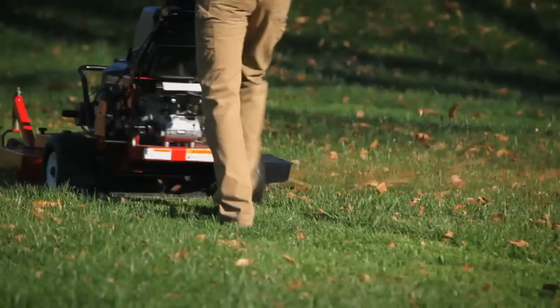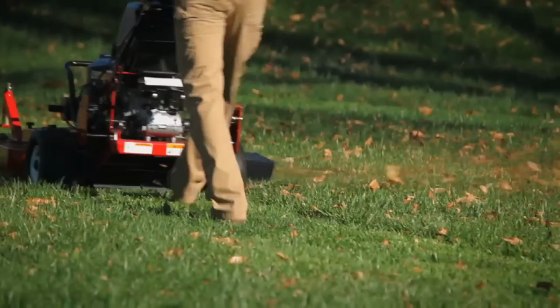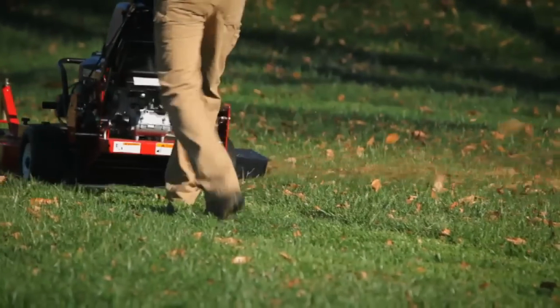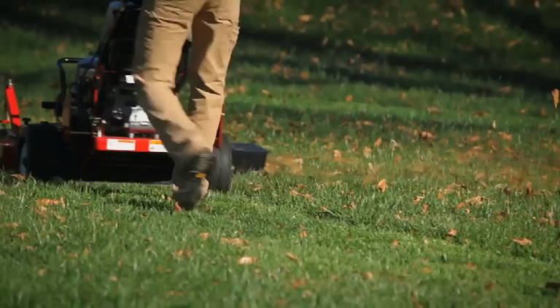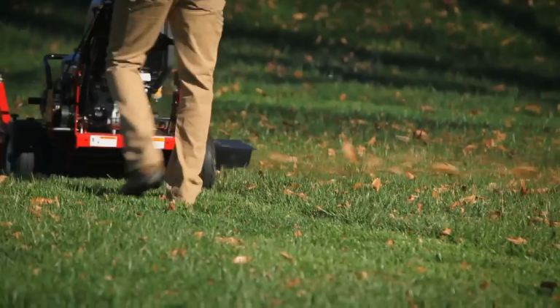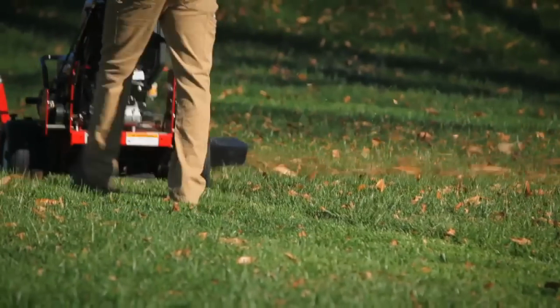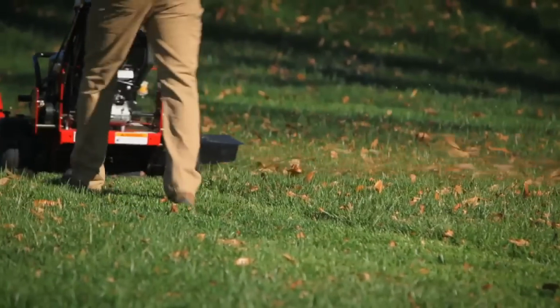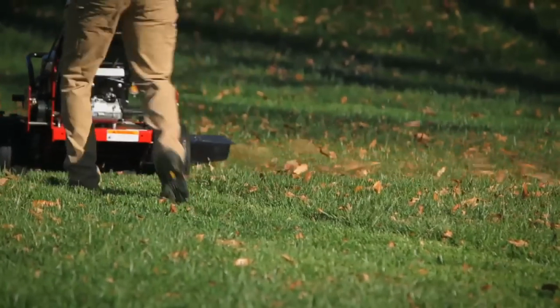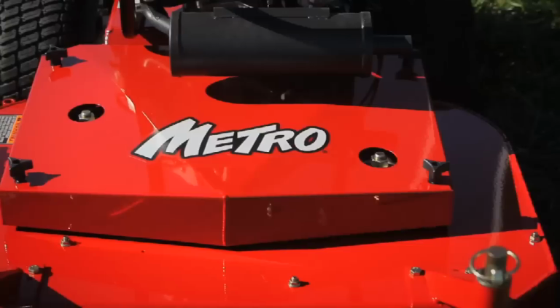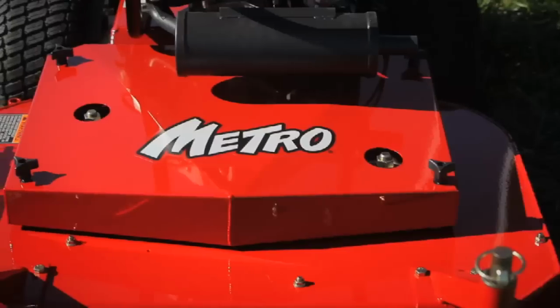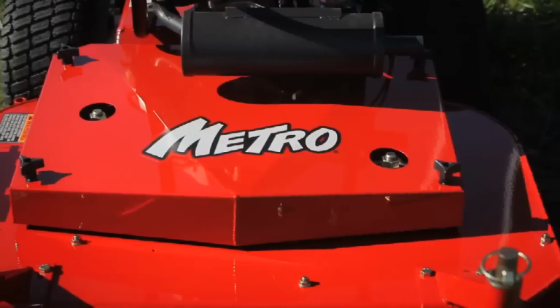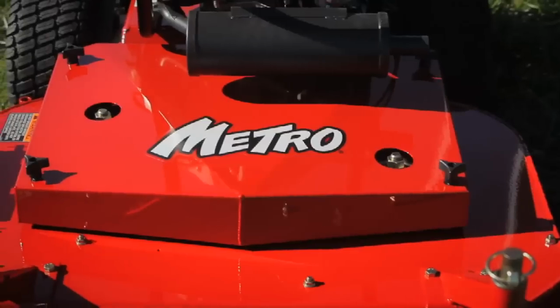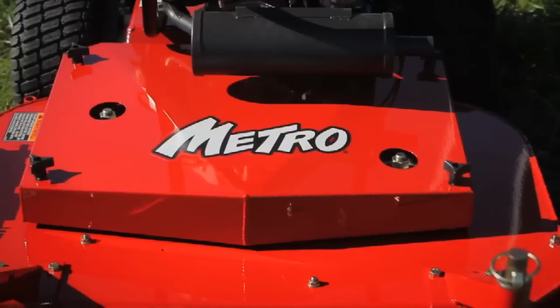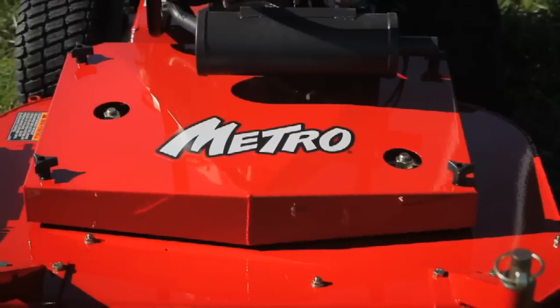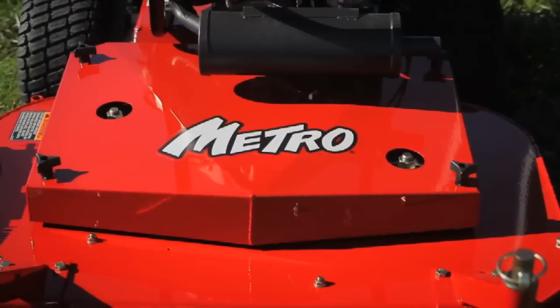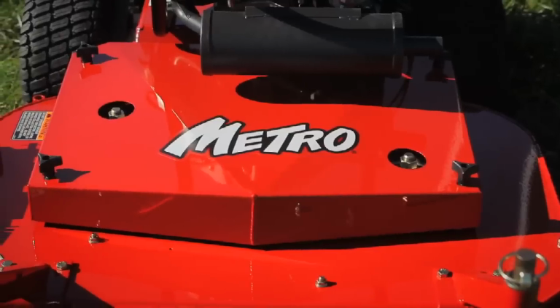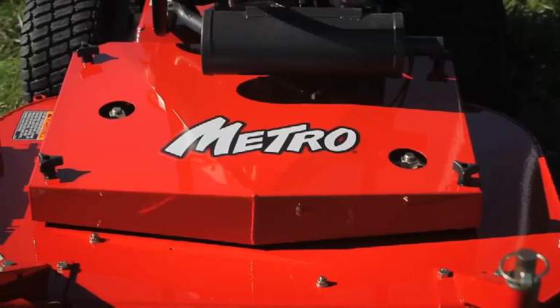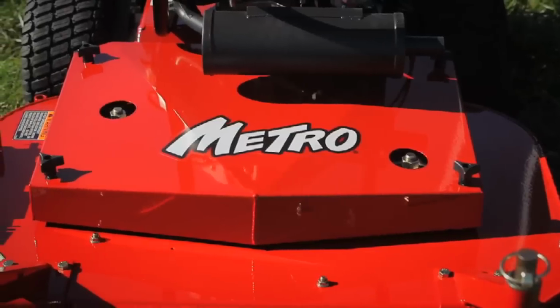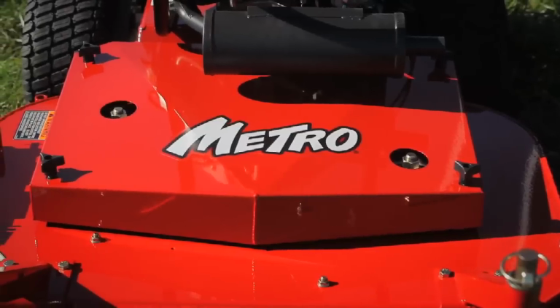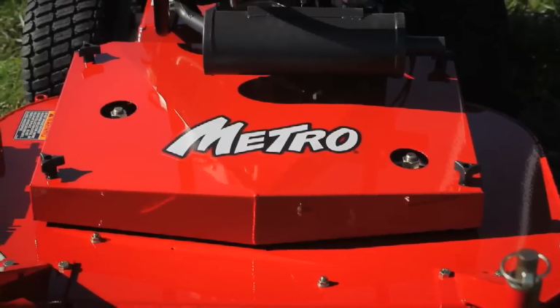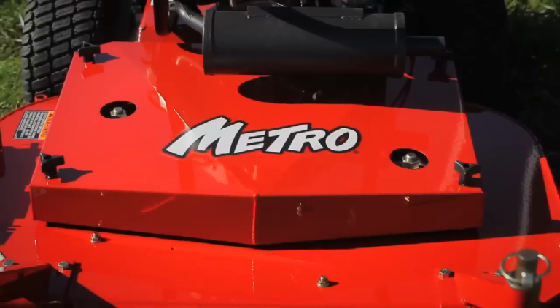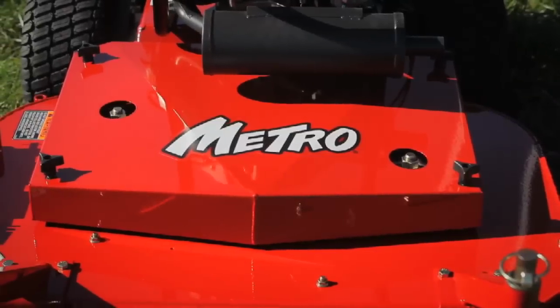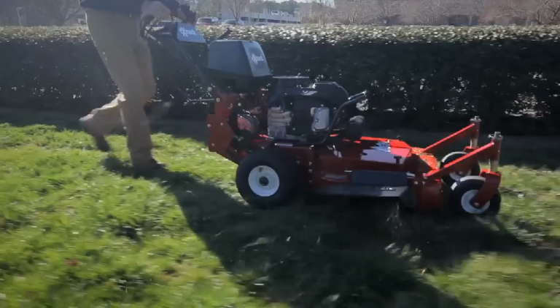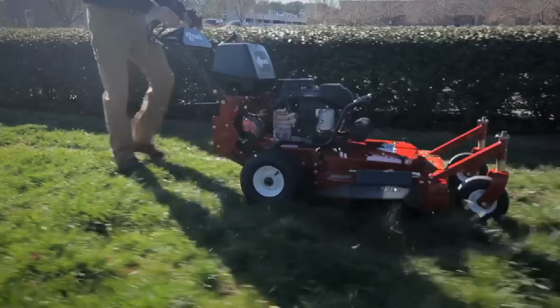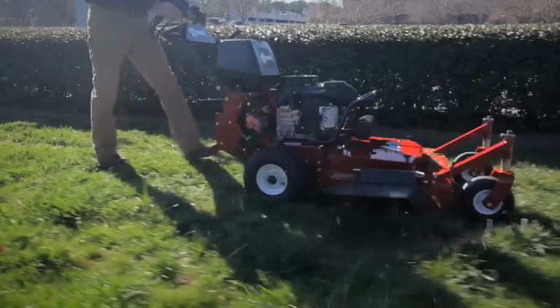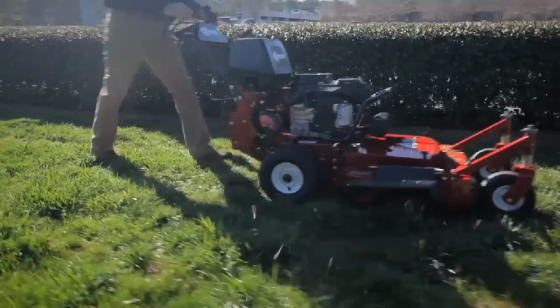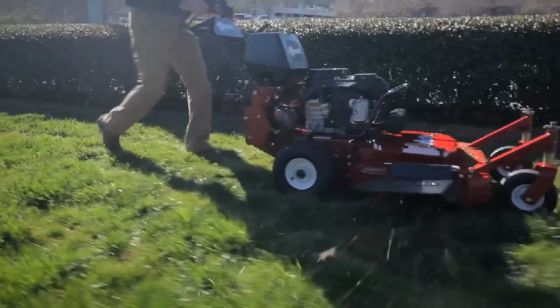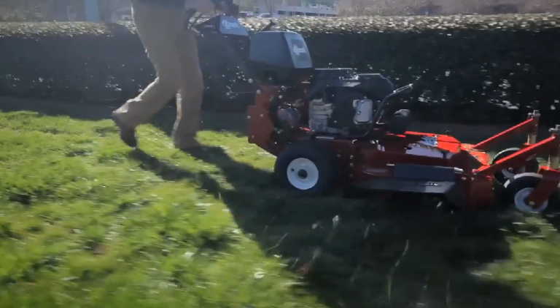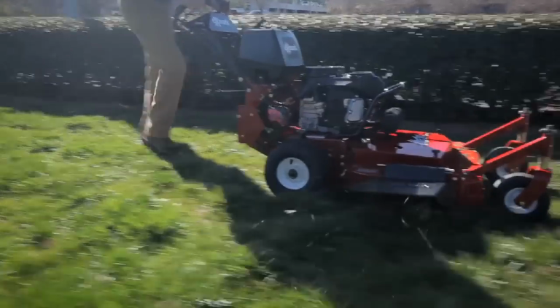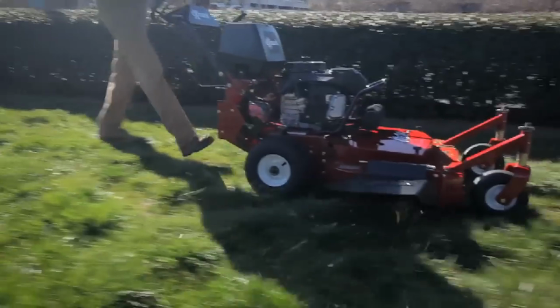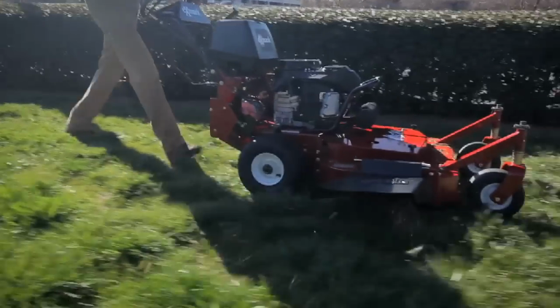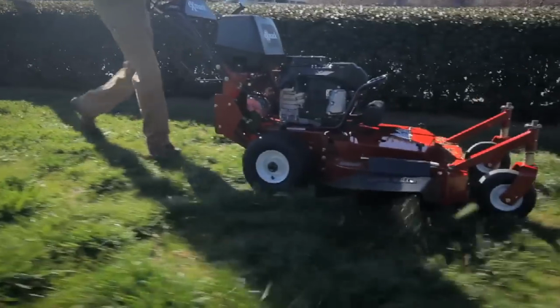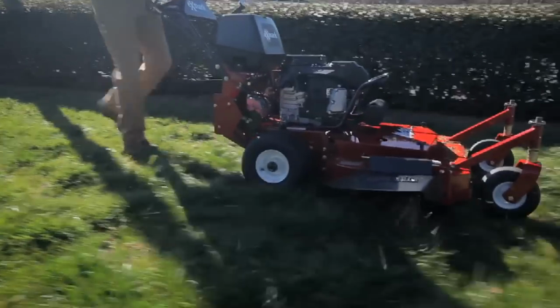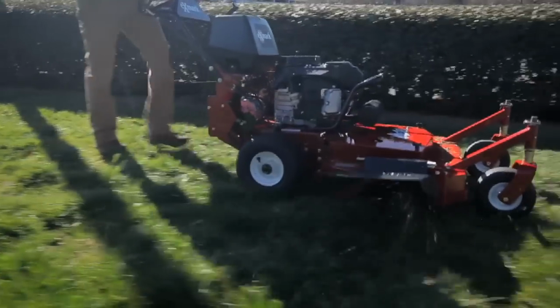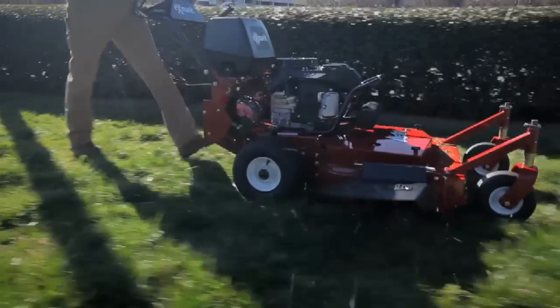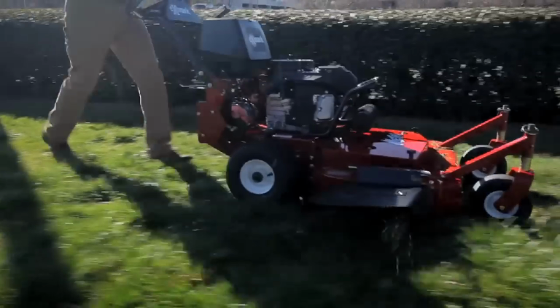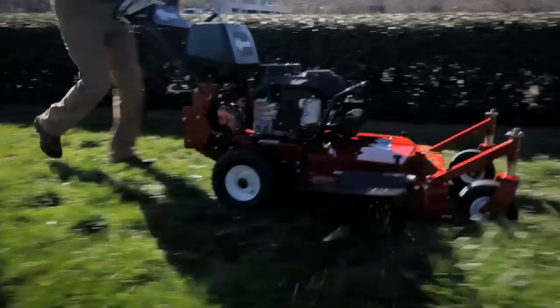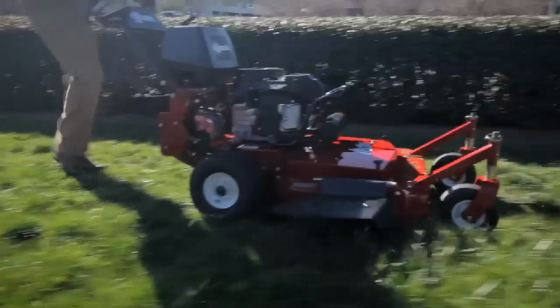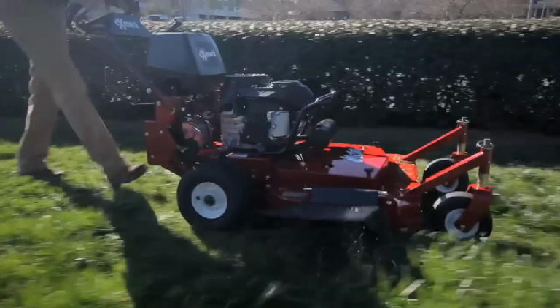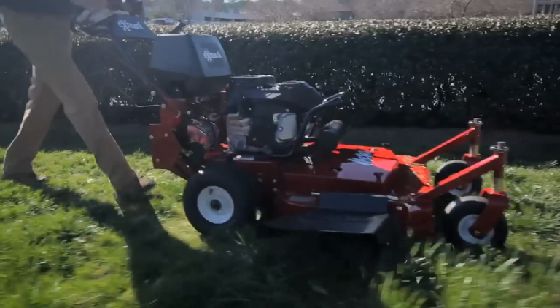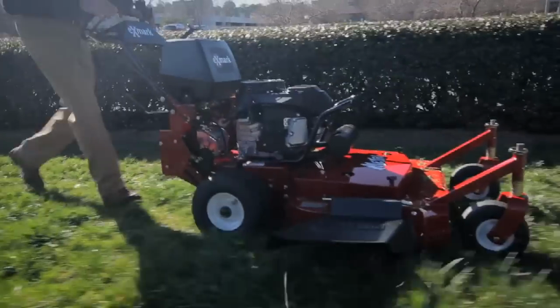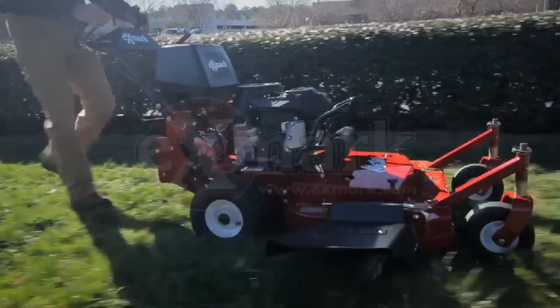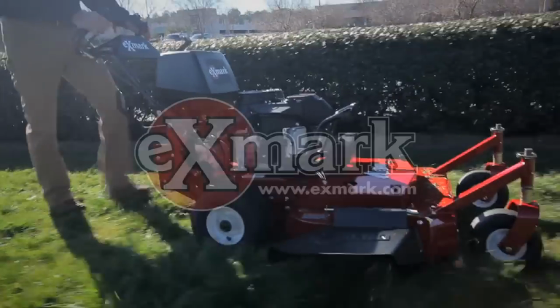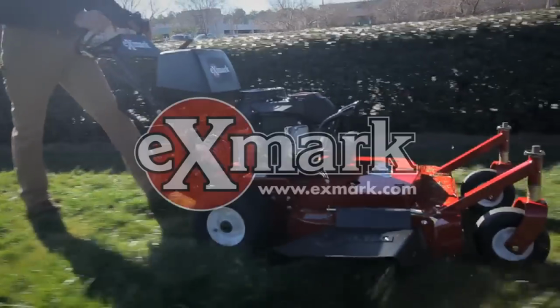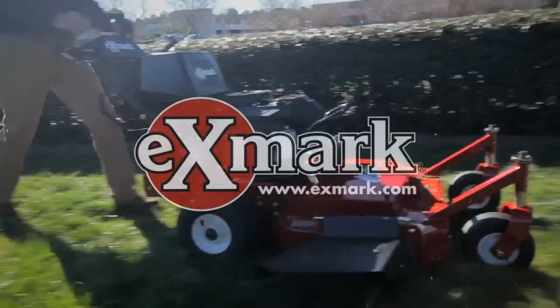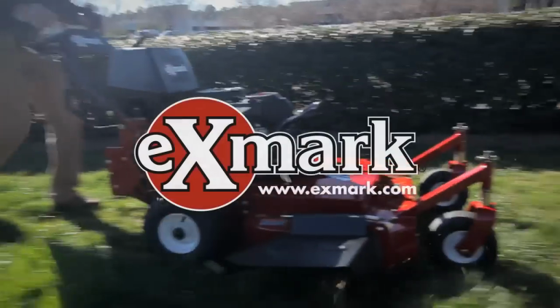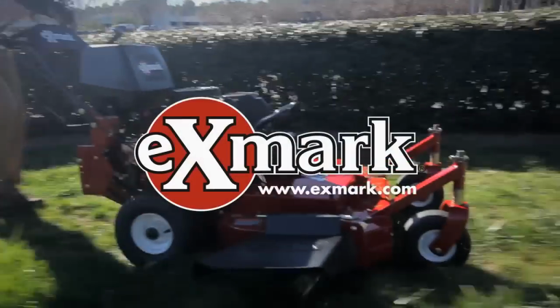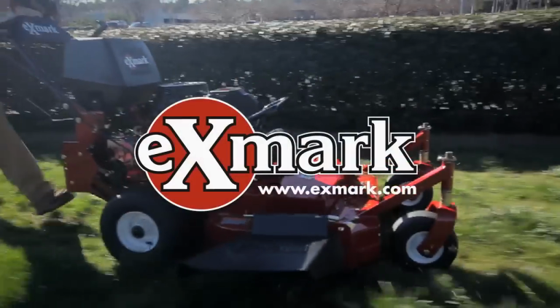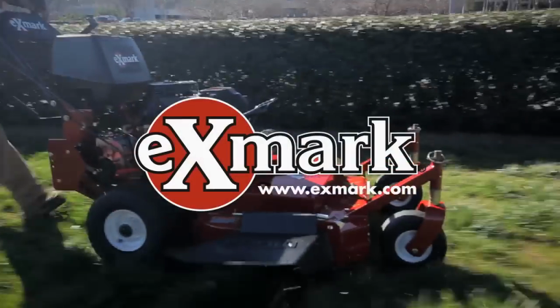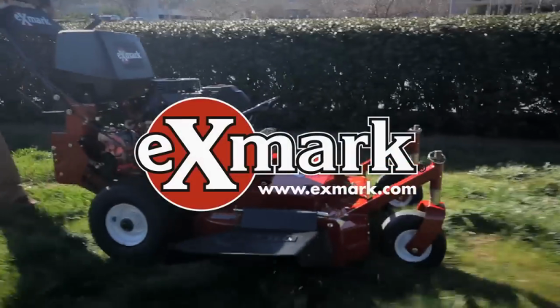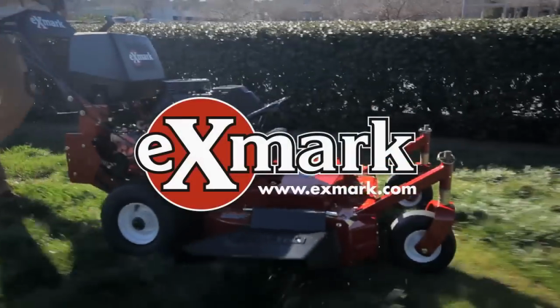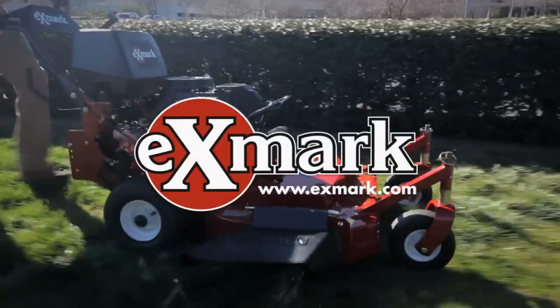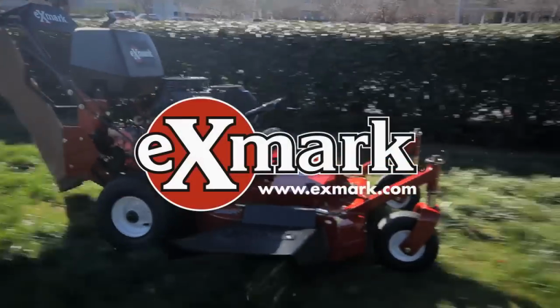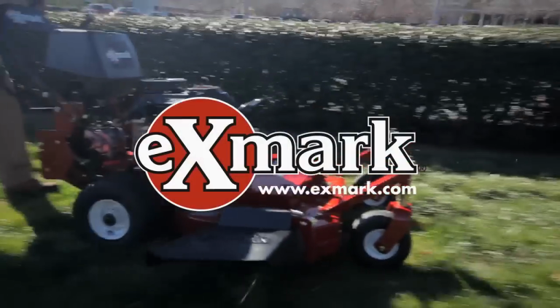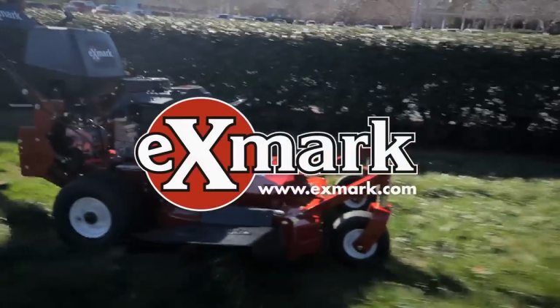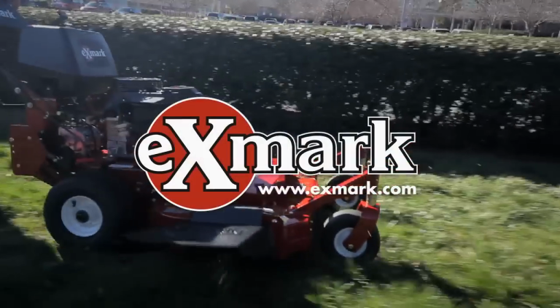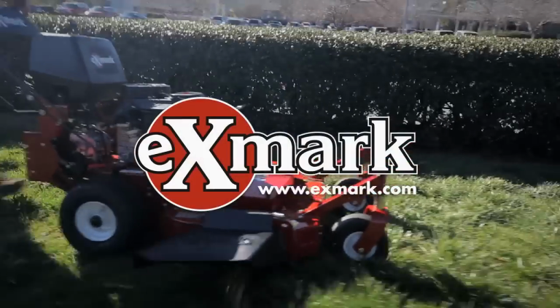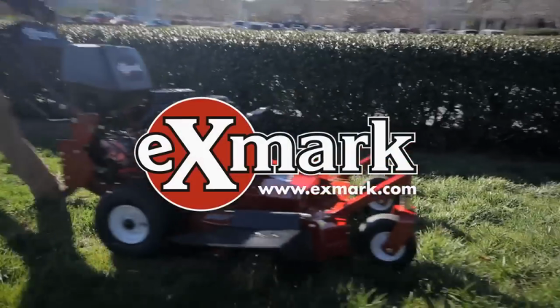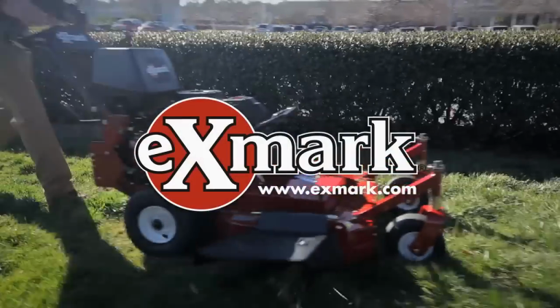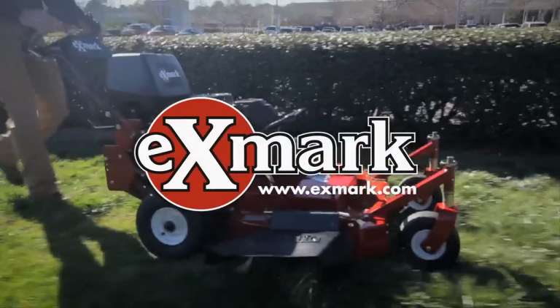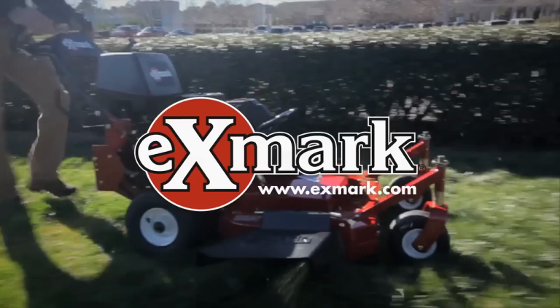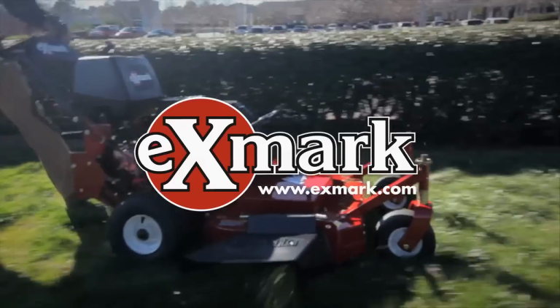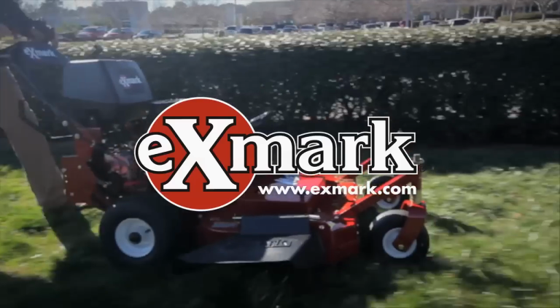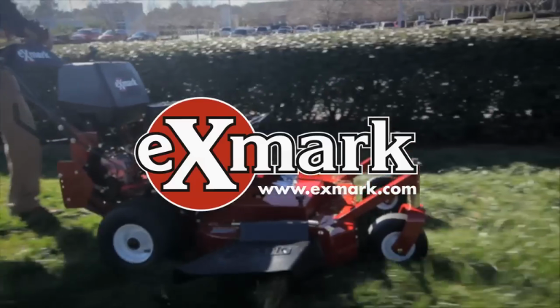The Exmark Metro fixed-deck walk-behind: the best combination of cut, quality, and price in its class. For more information, see your Exmark dealer or visit Exmark.com.